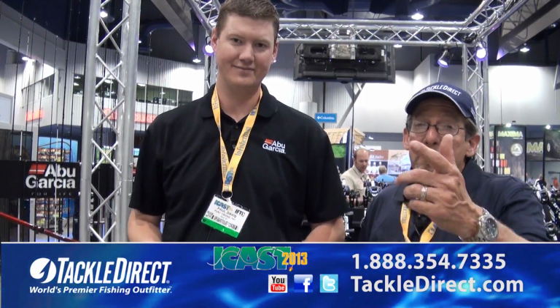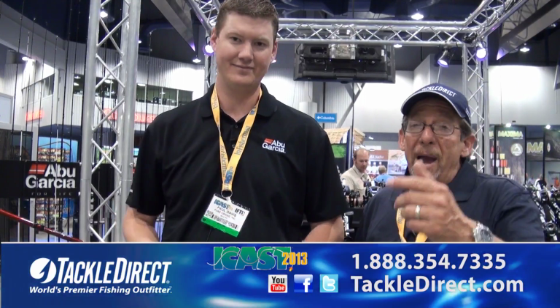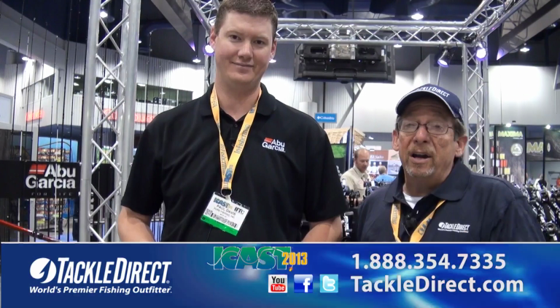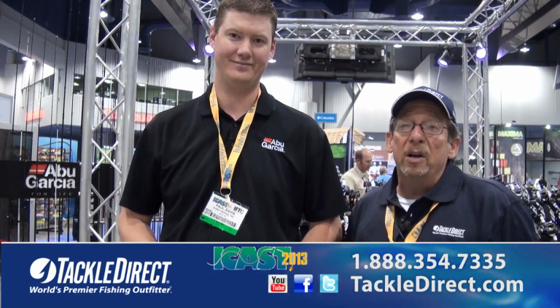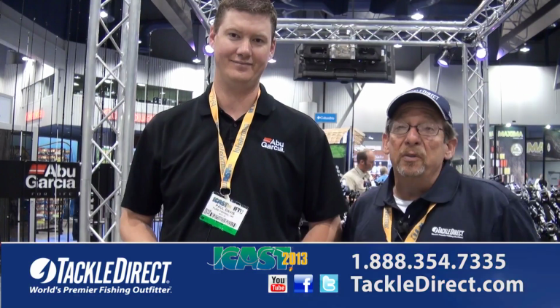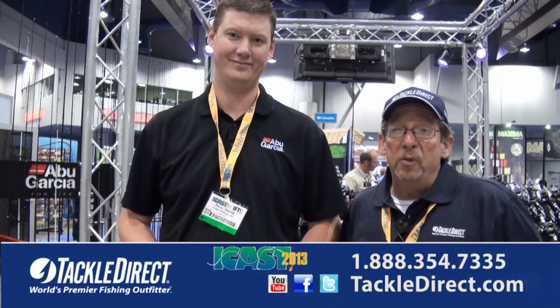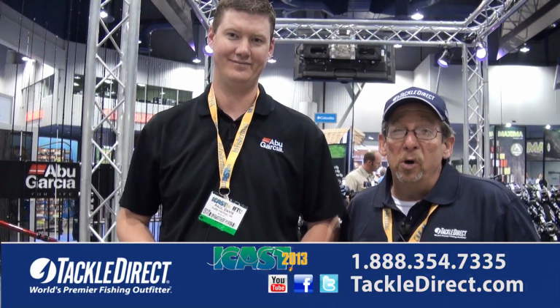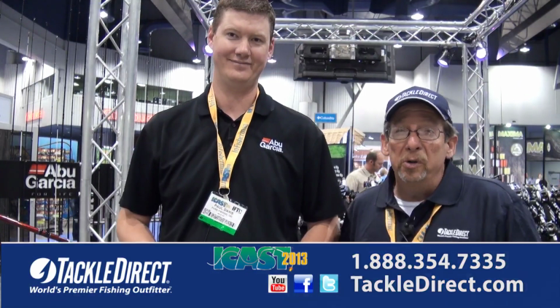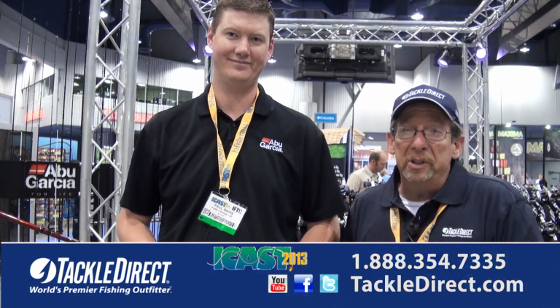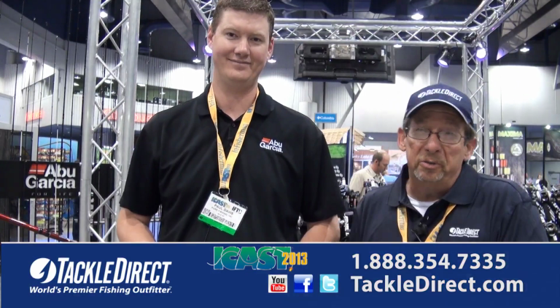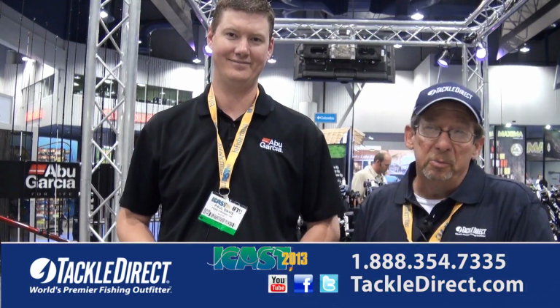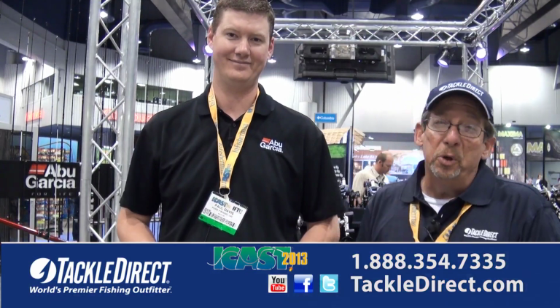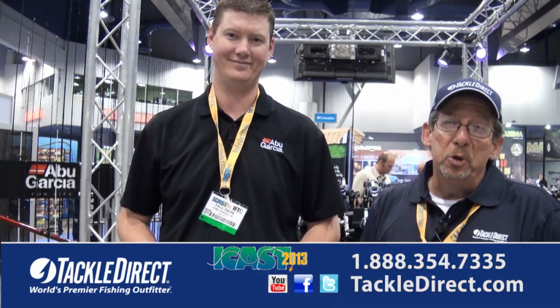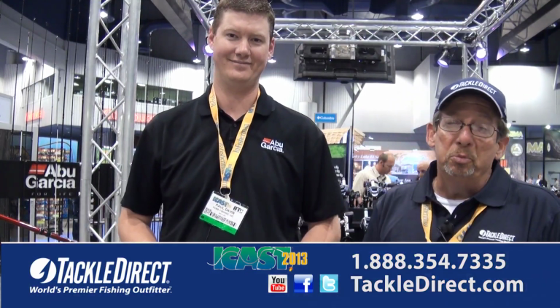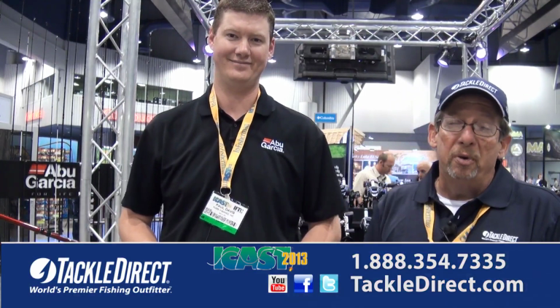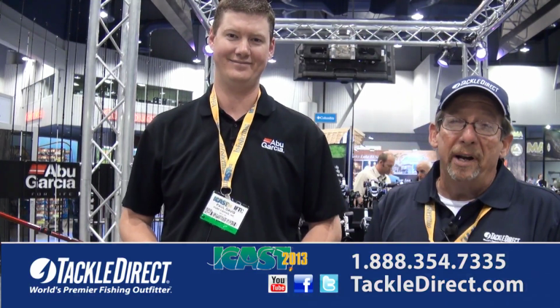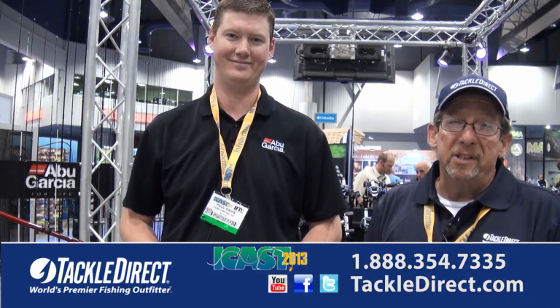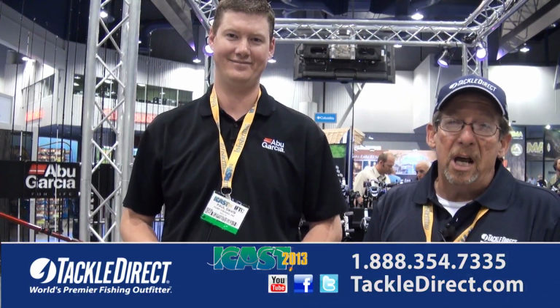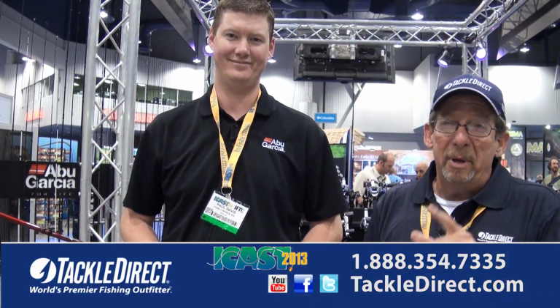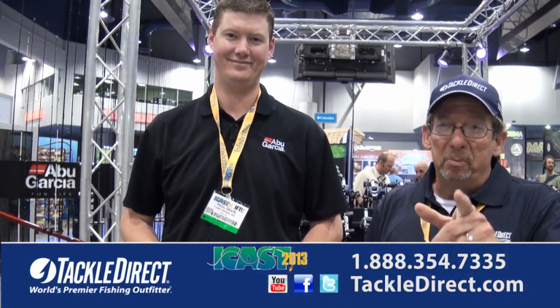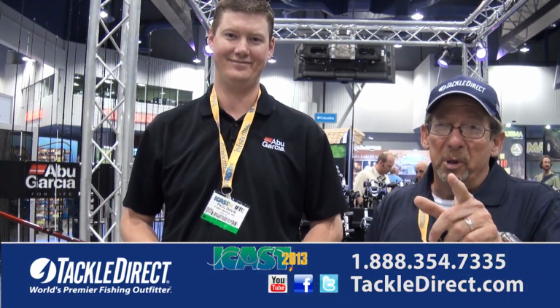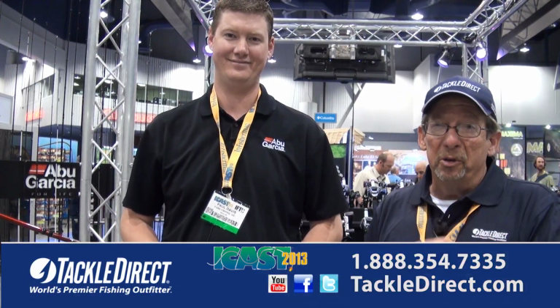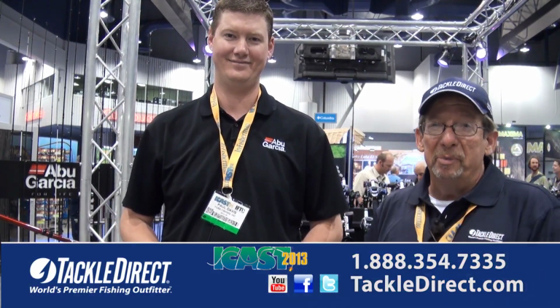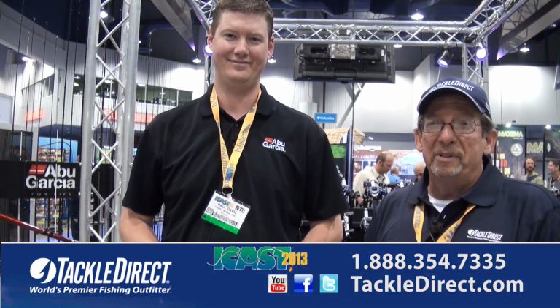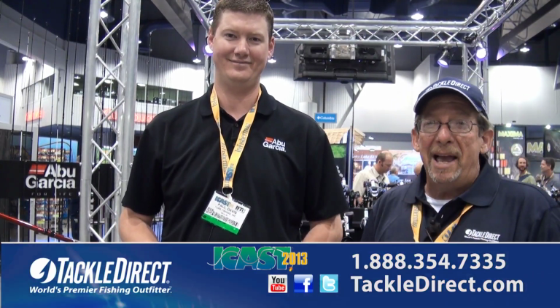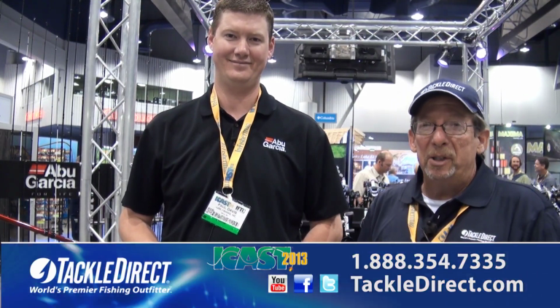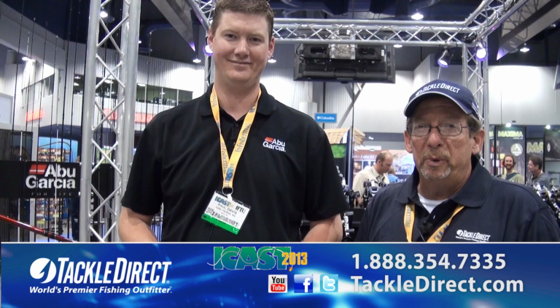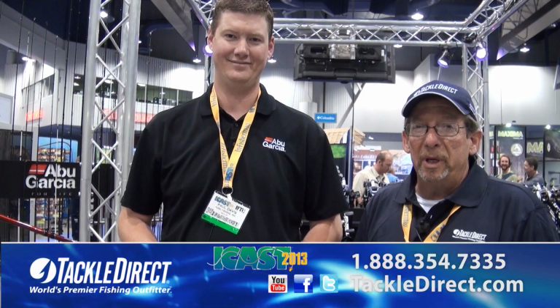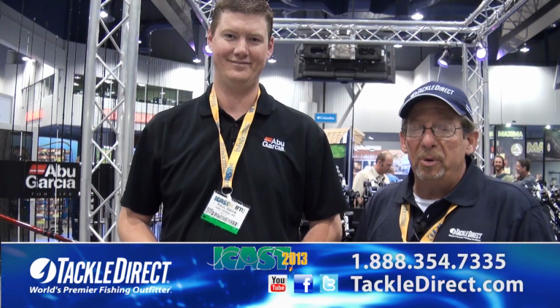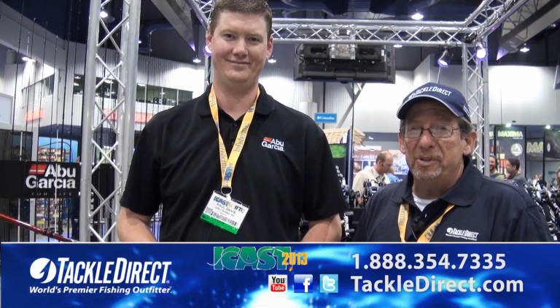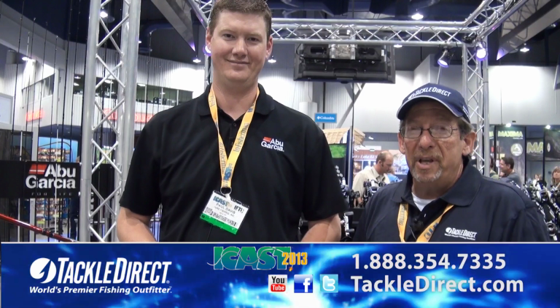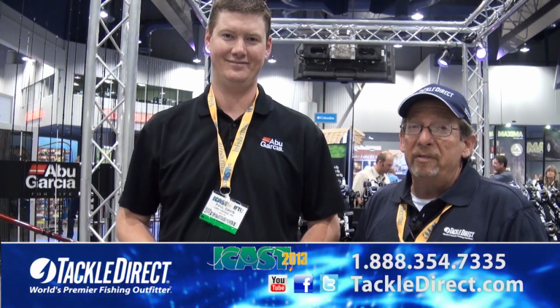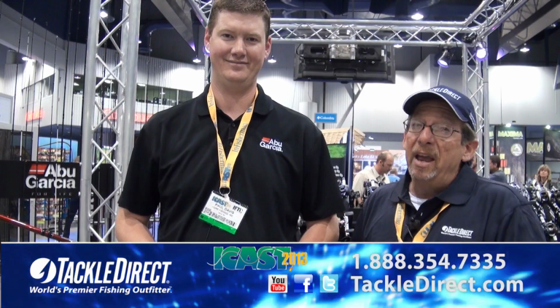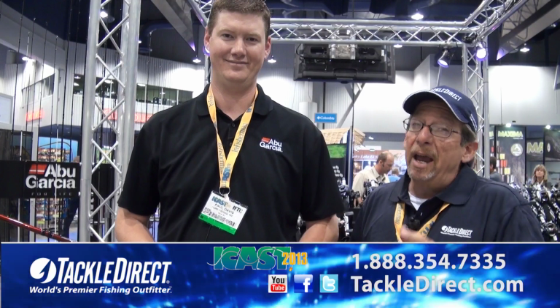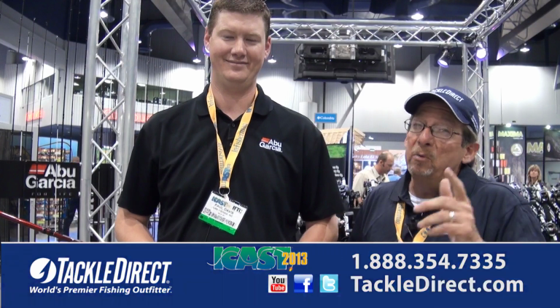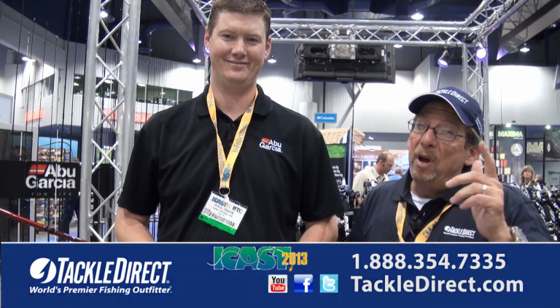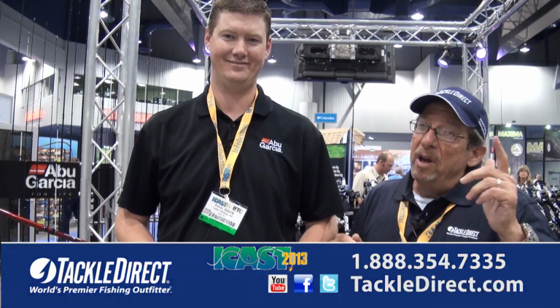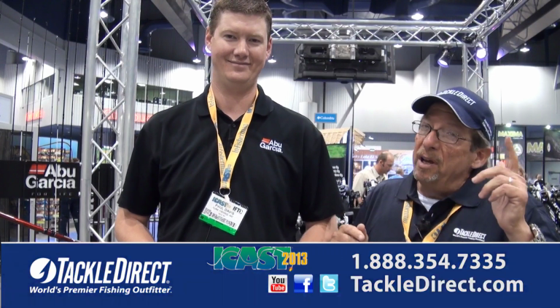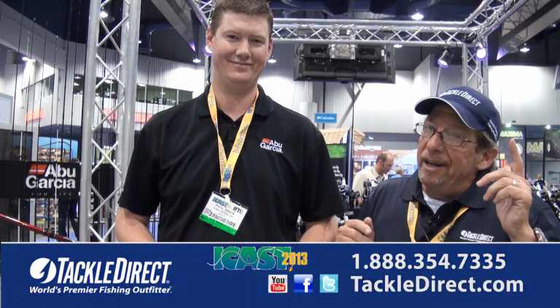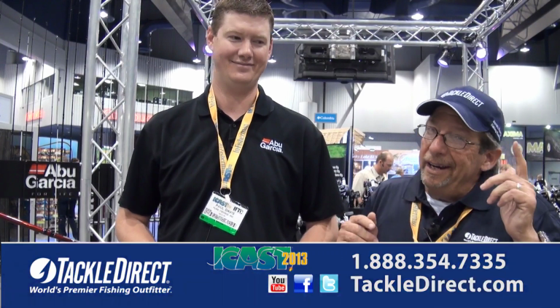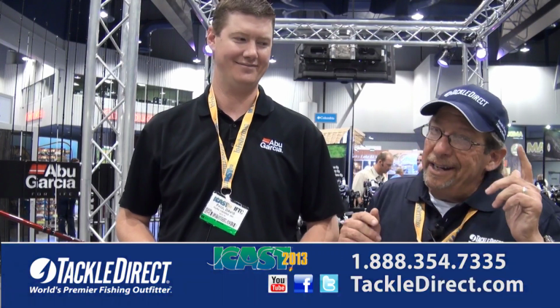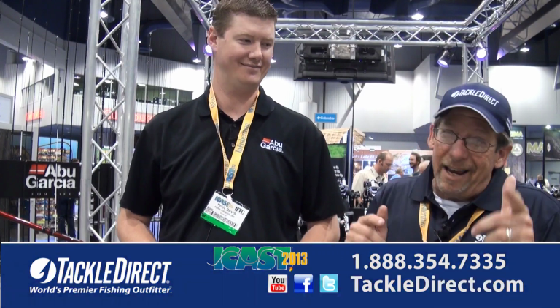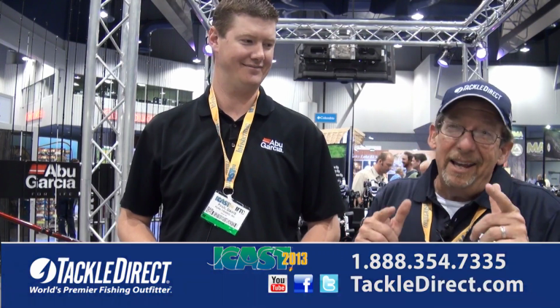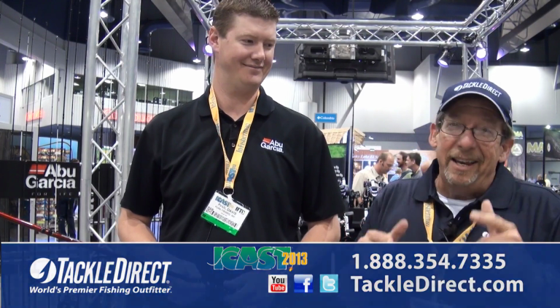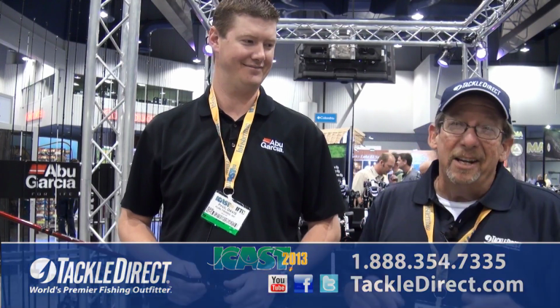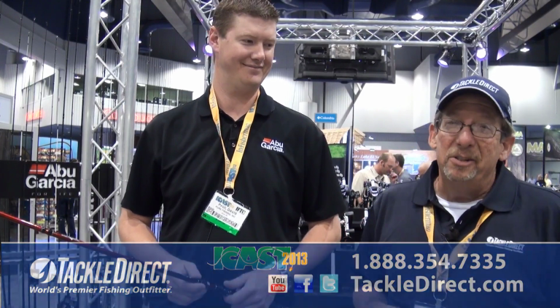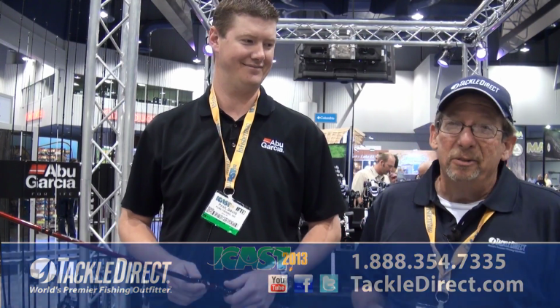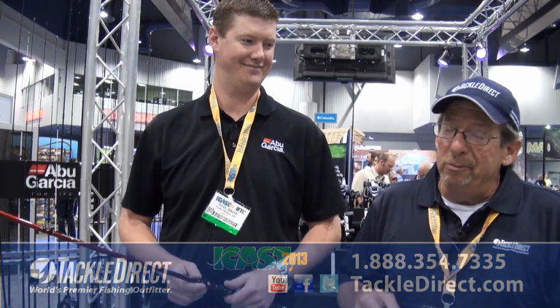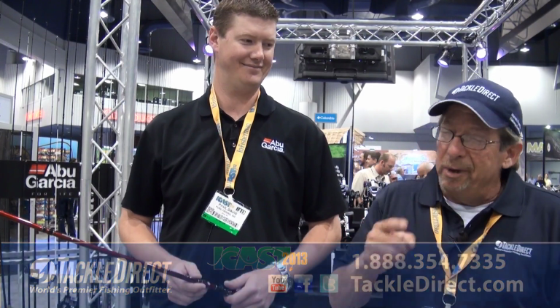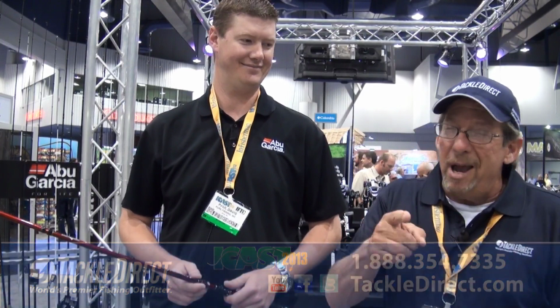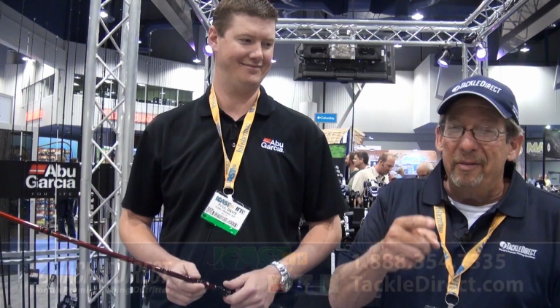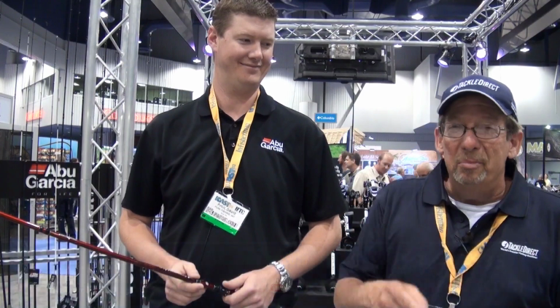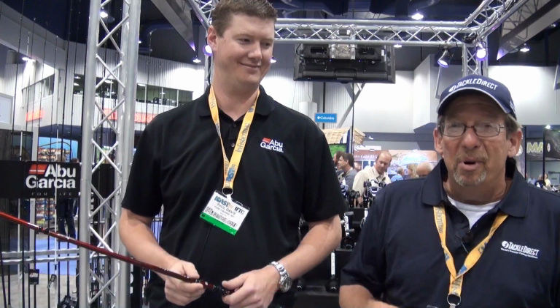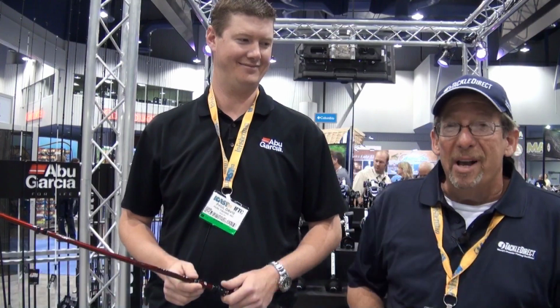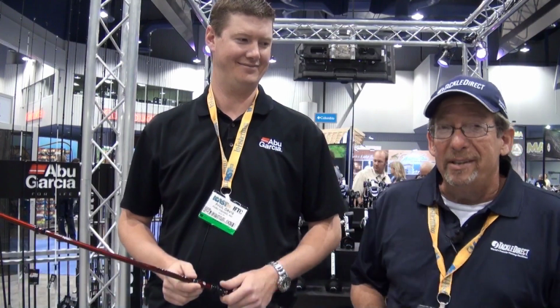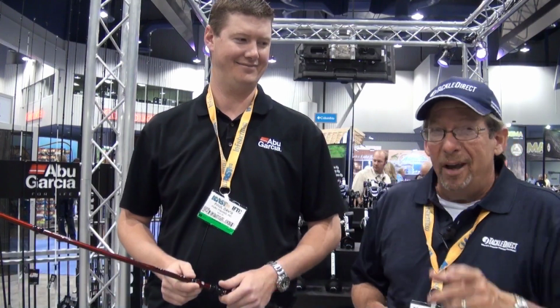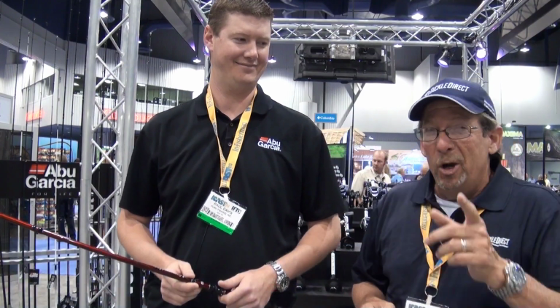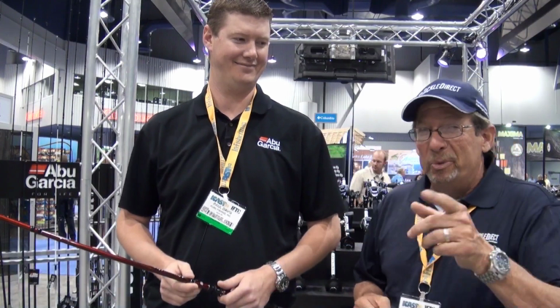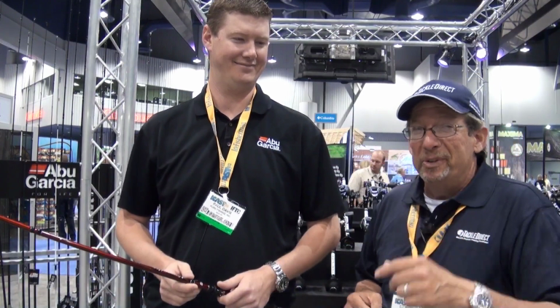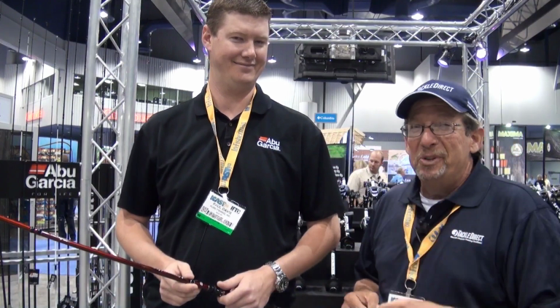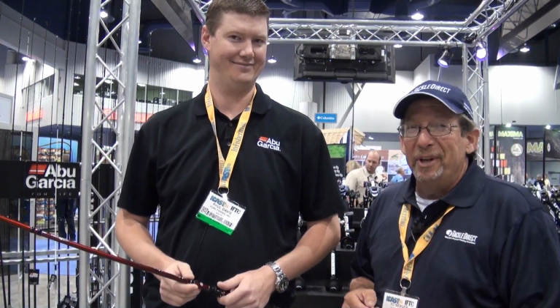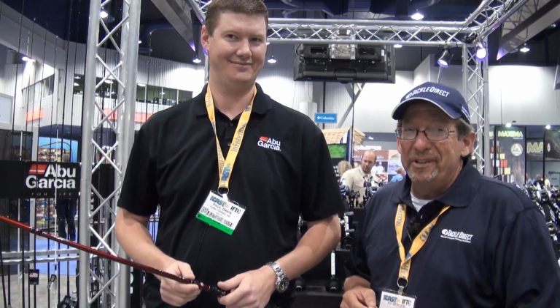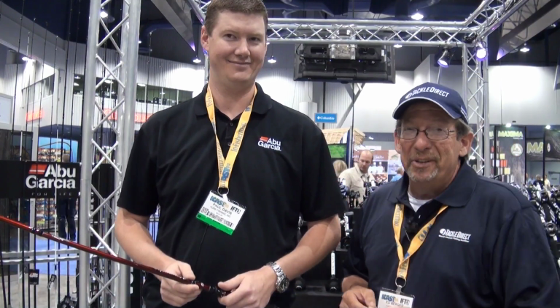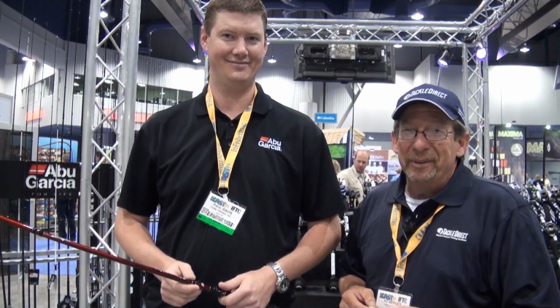We're back on the floor looking for more new products. I'm Ed Berger from the Tackle Direct Pro Staff, and it's iCast. We're having a blast — I hope you're enjoying it too.